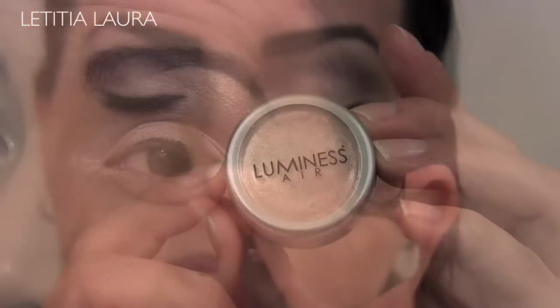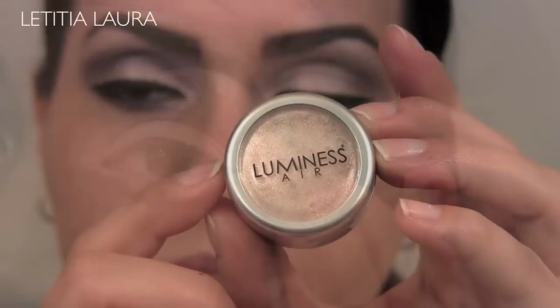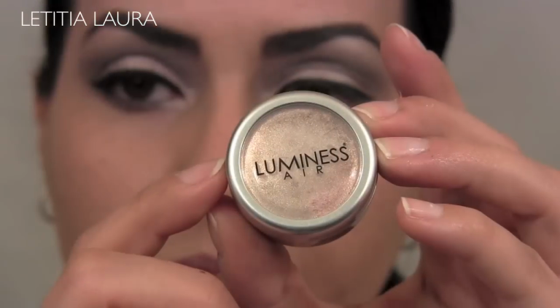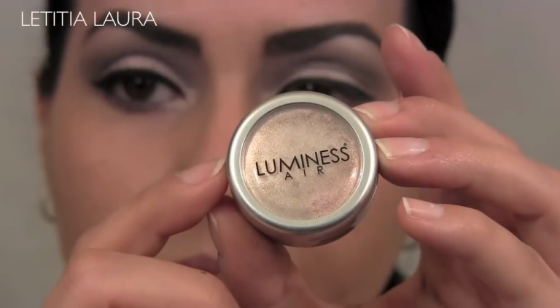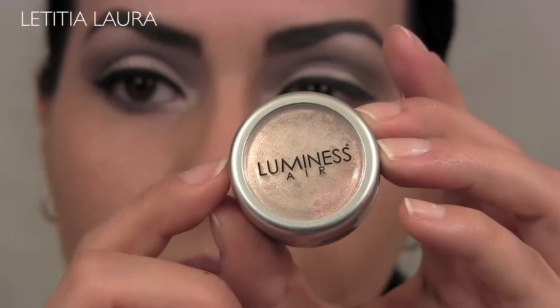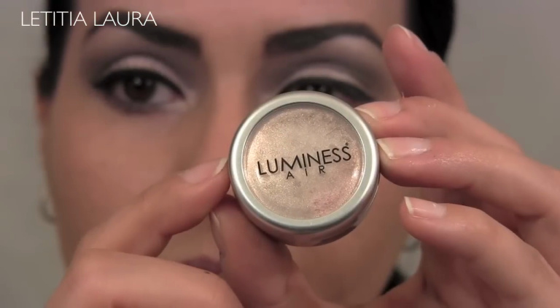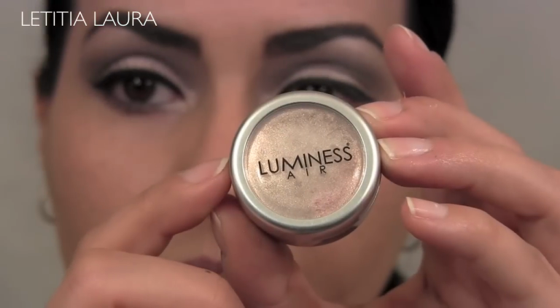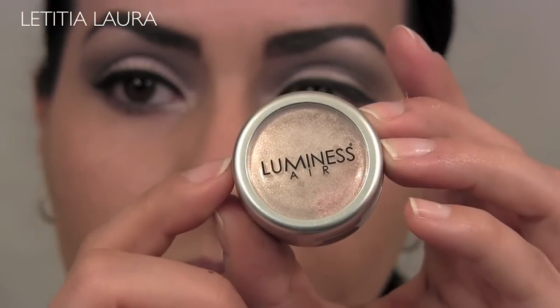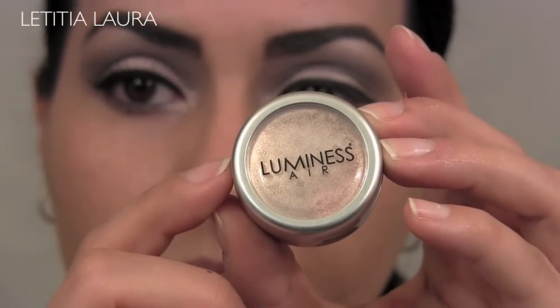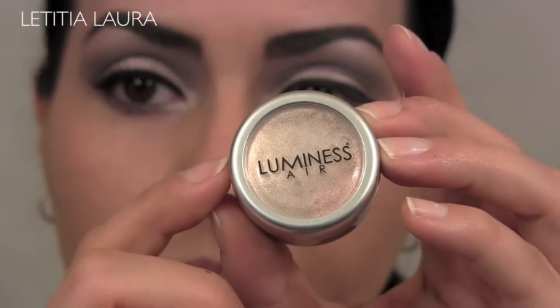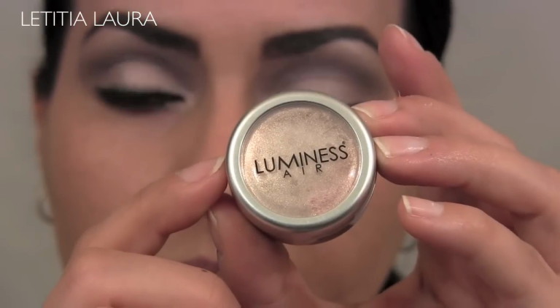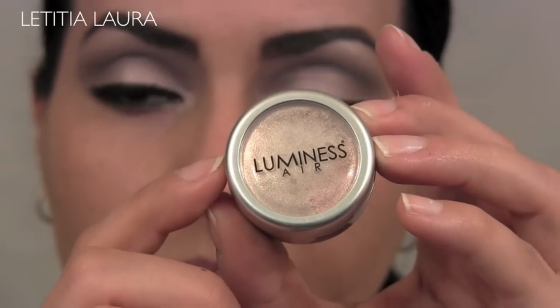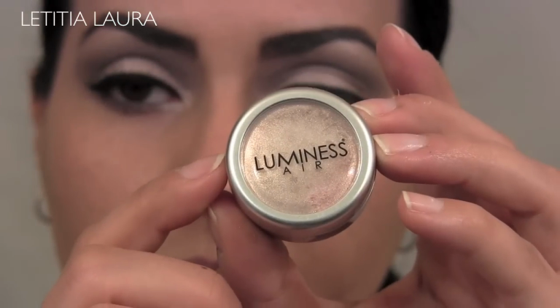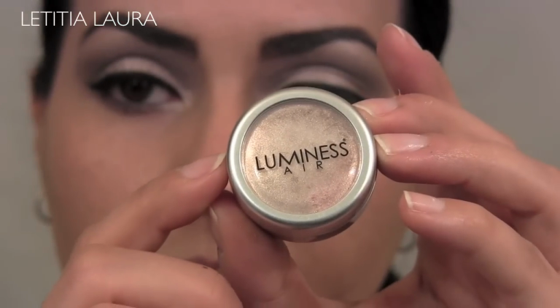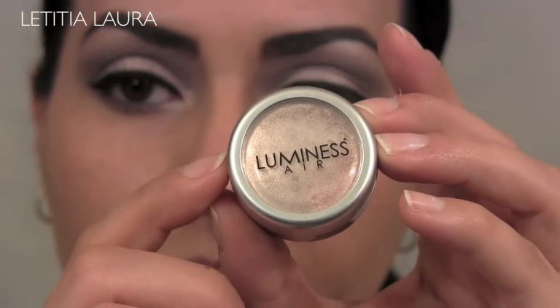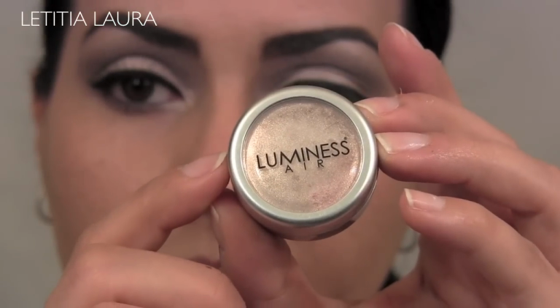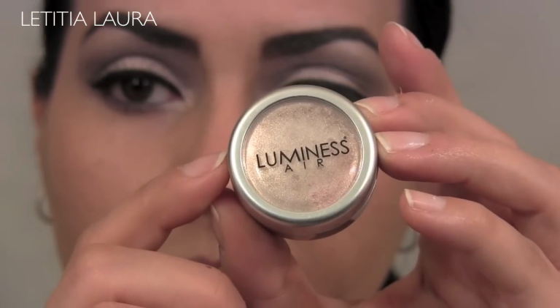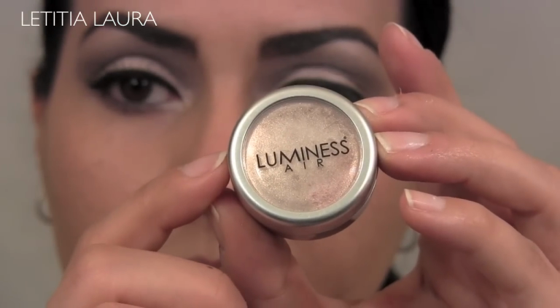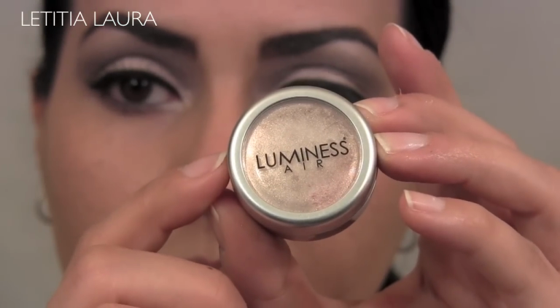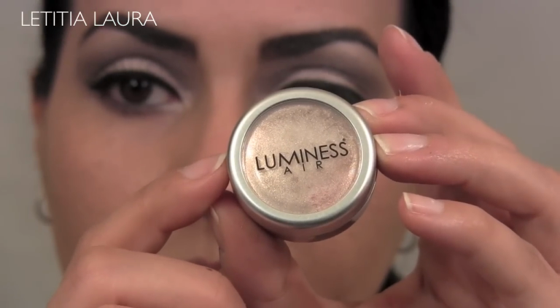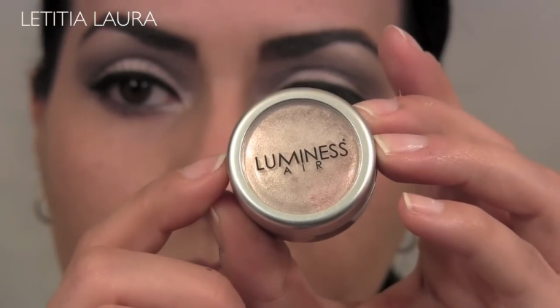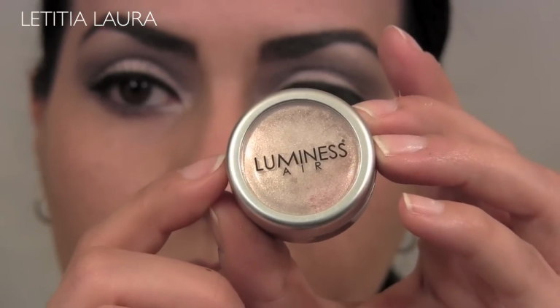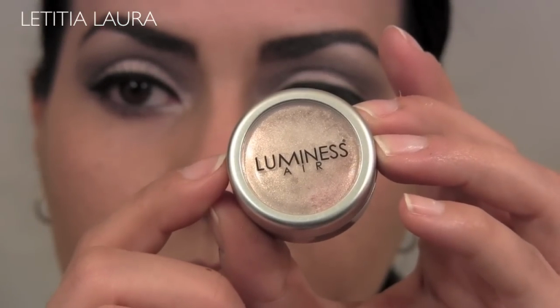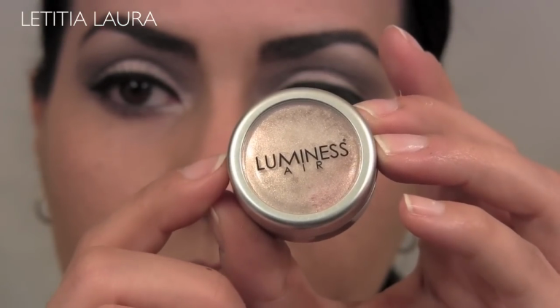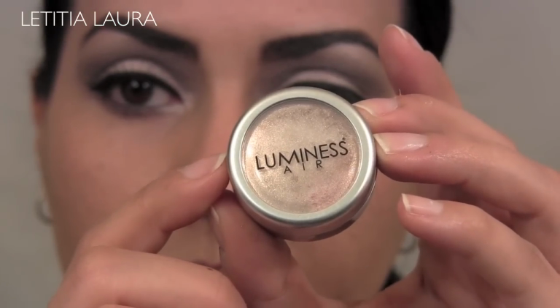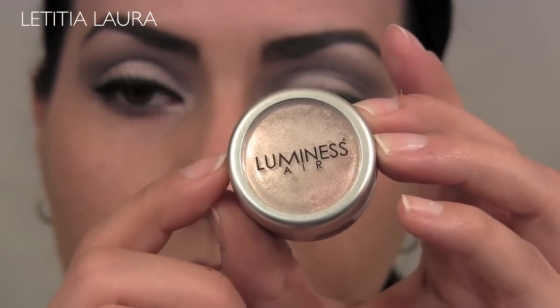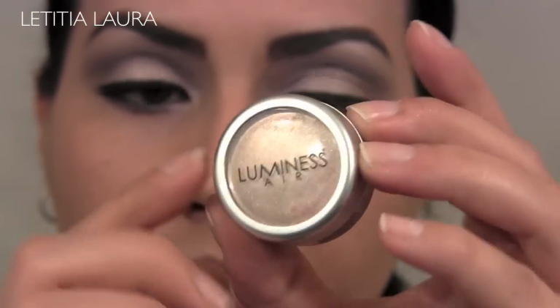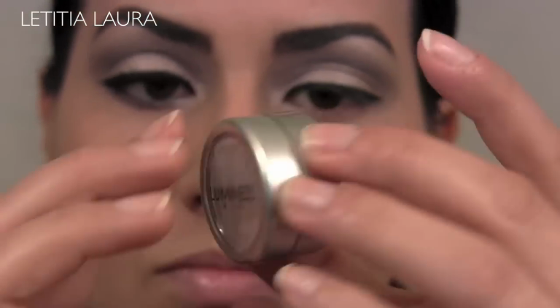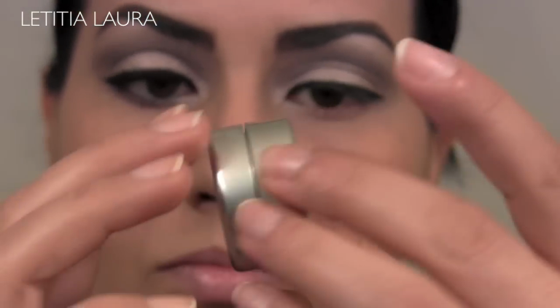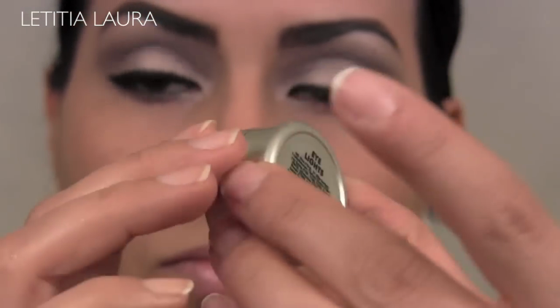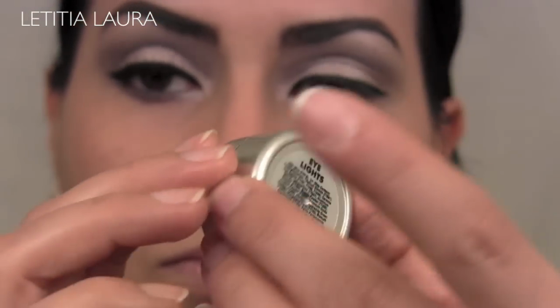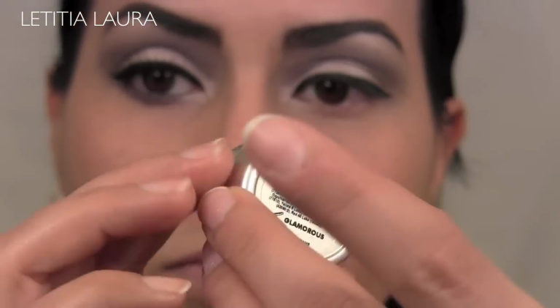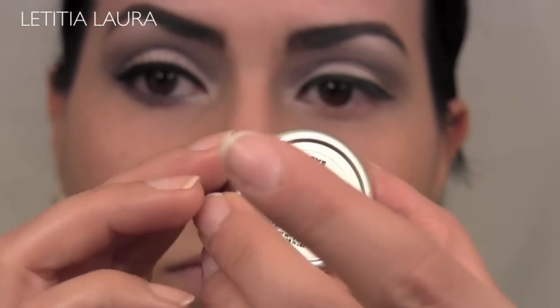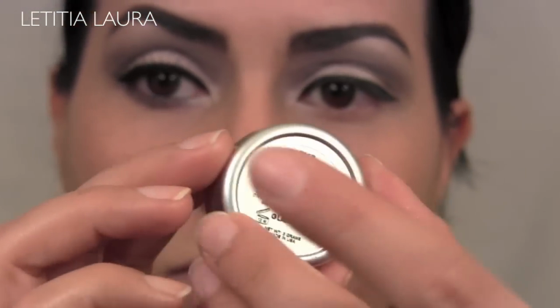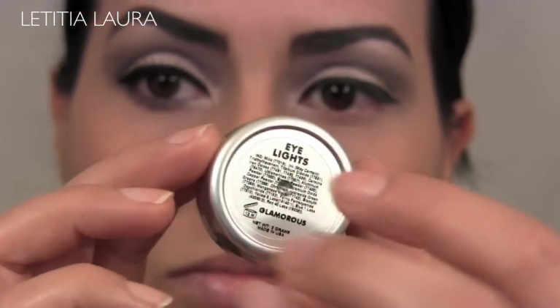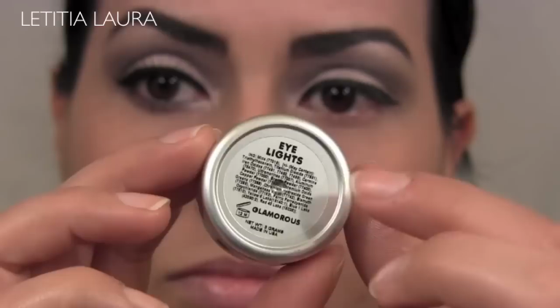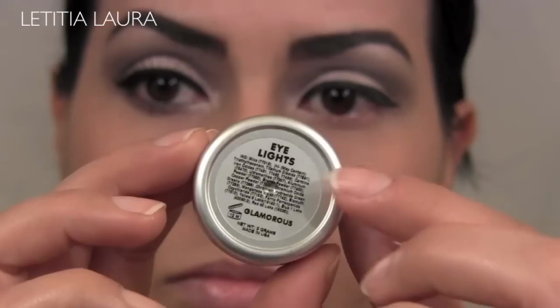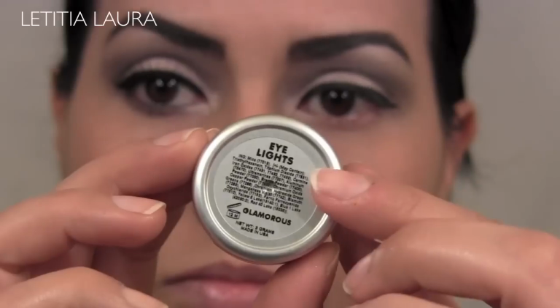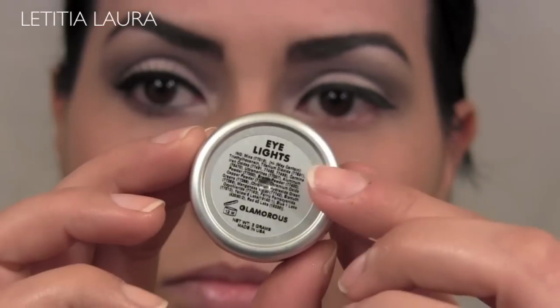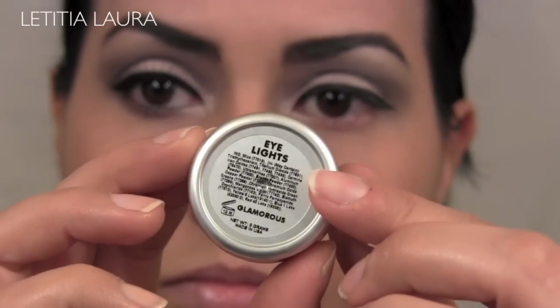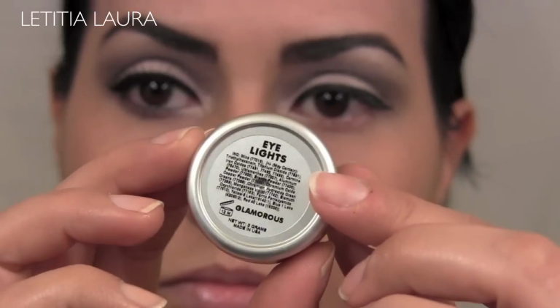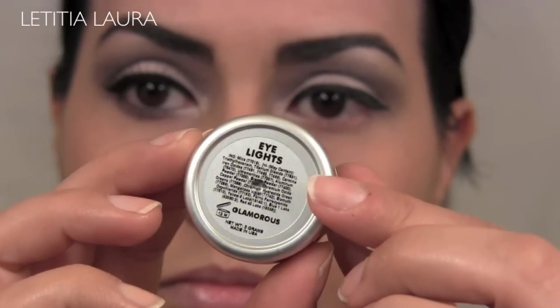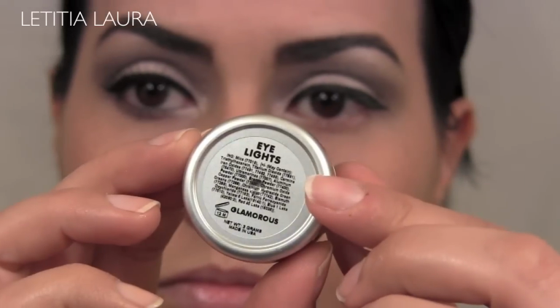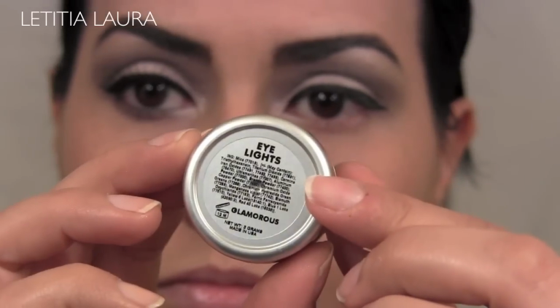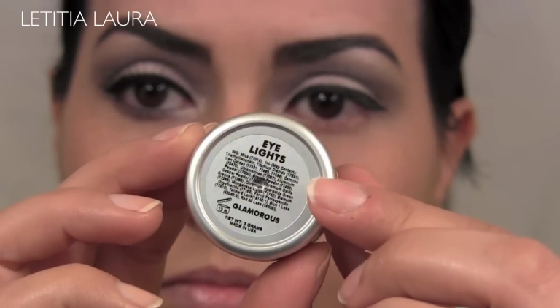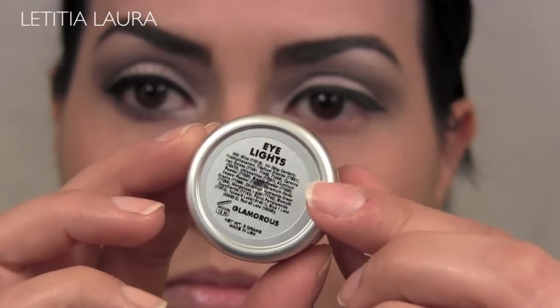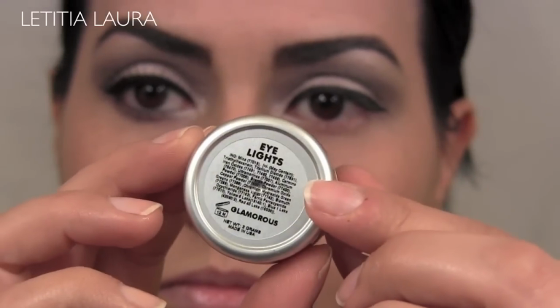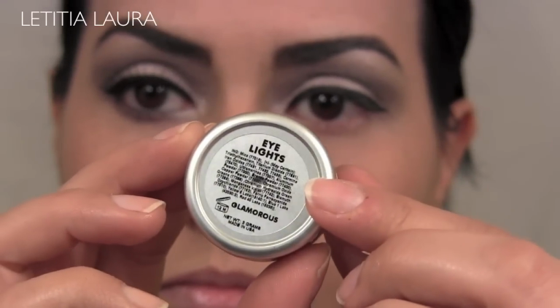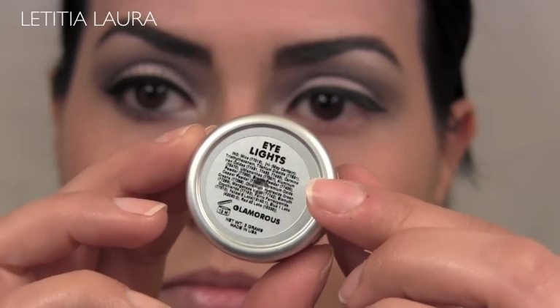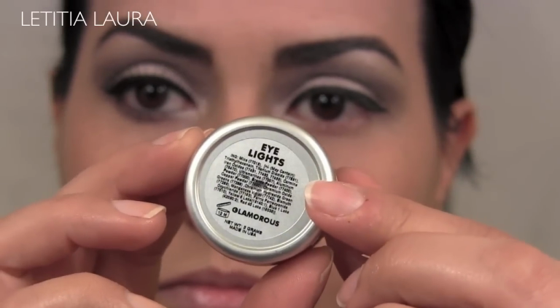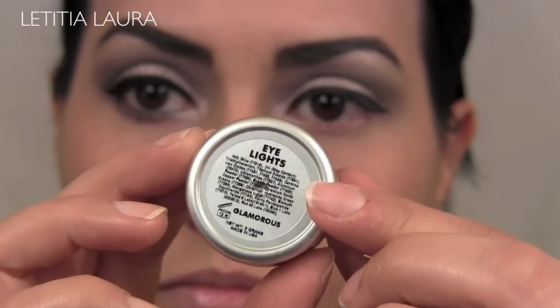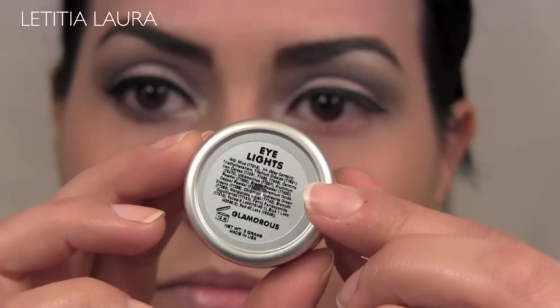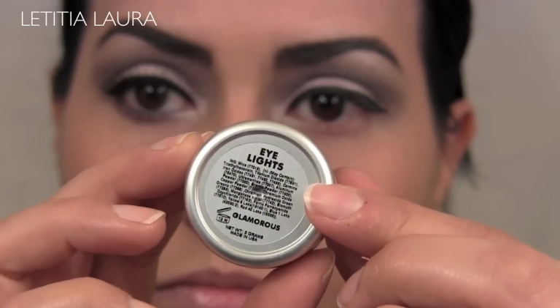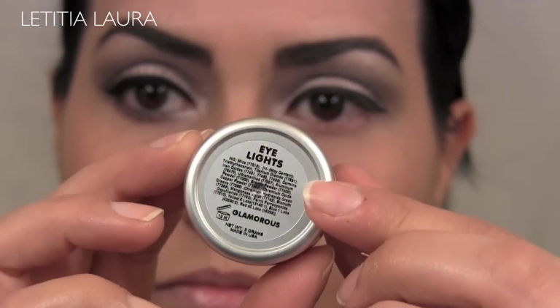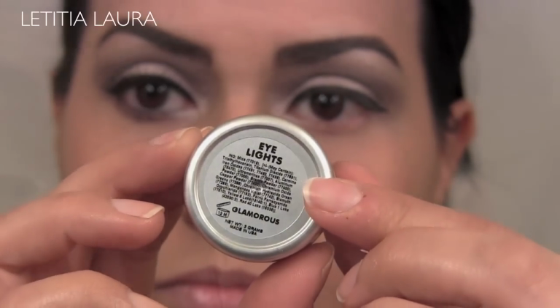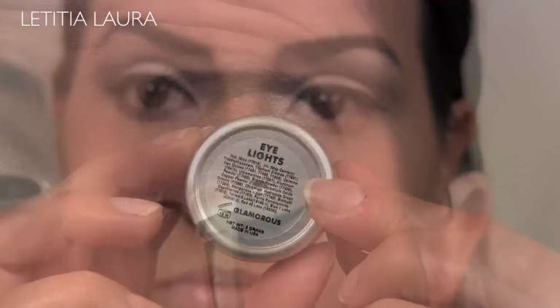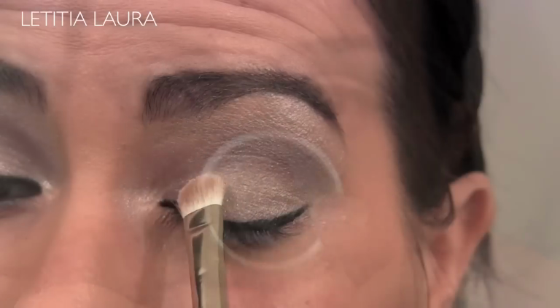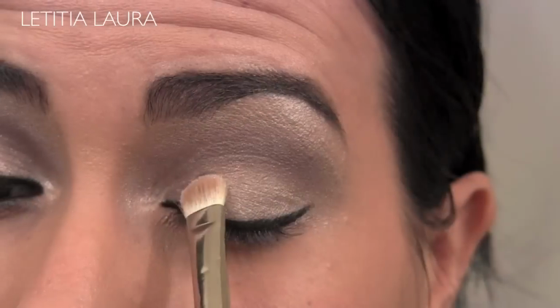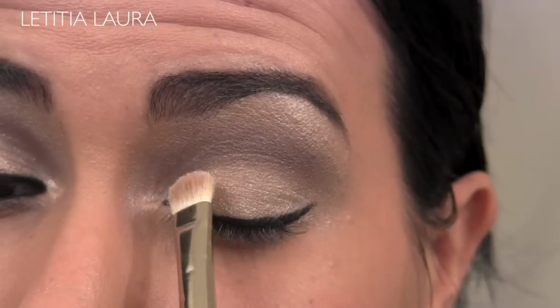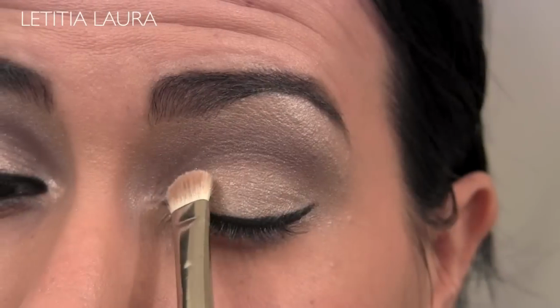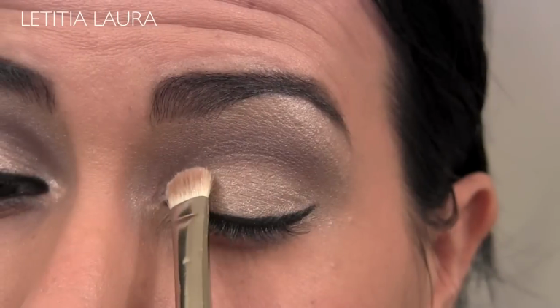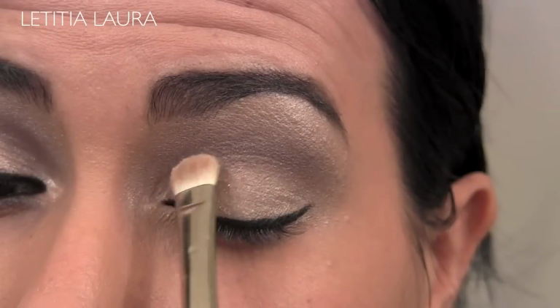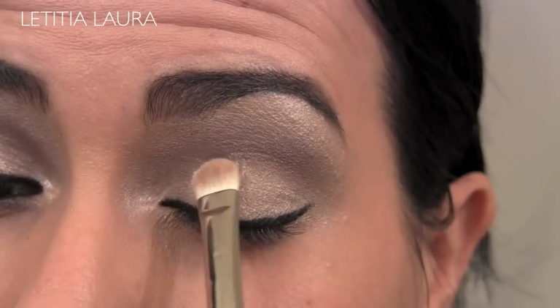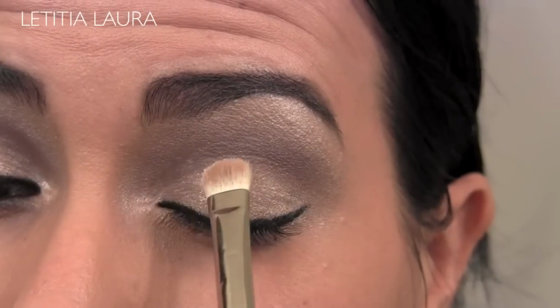To add a little bit of sparkle, I'm taking my Luminous Air pigment and eye lights and applying it to my eyelid.